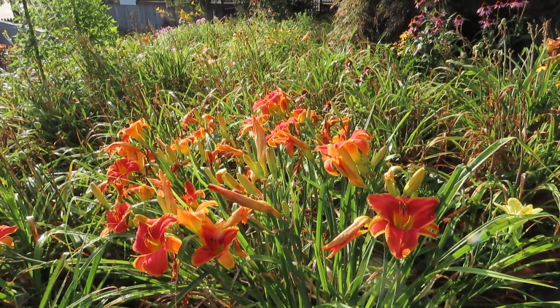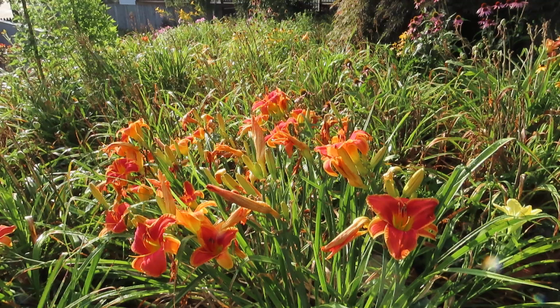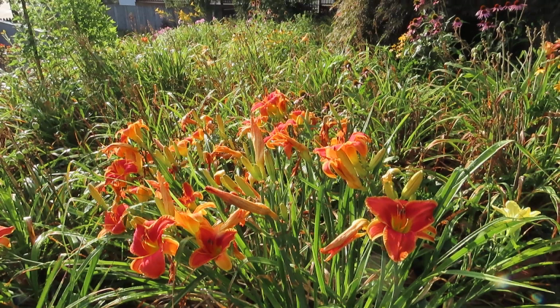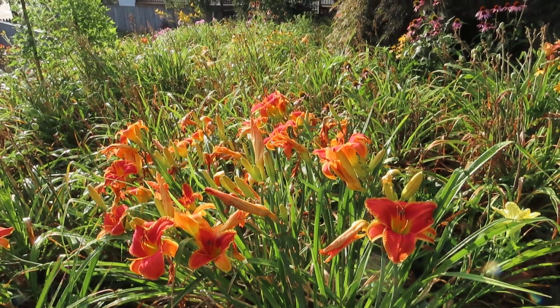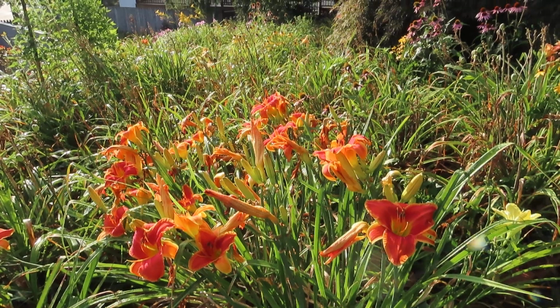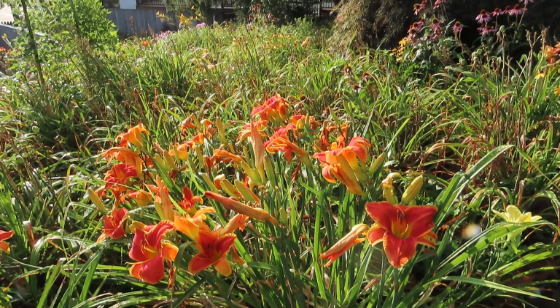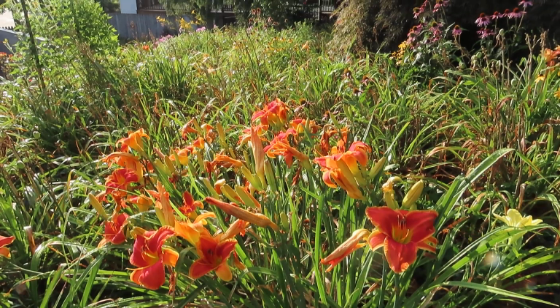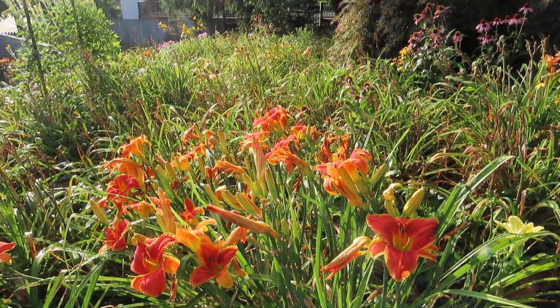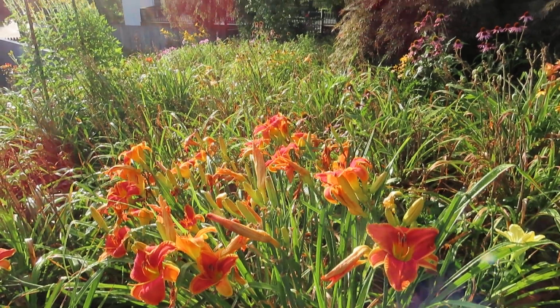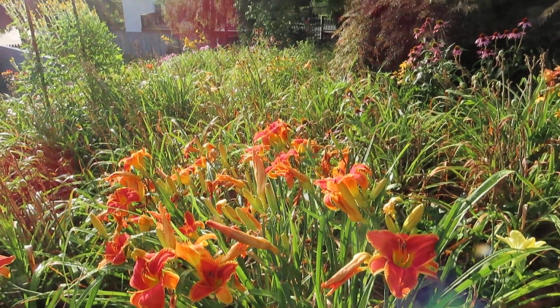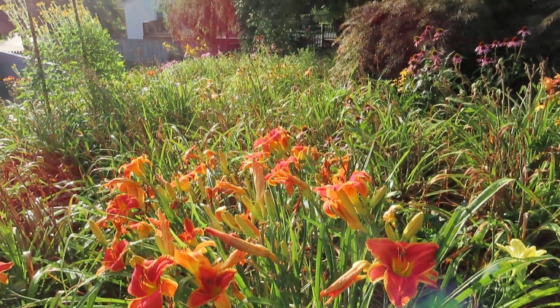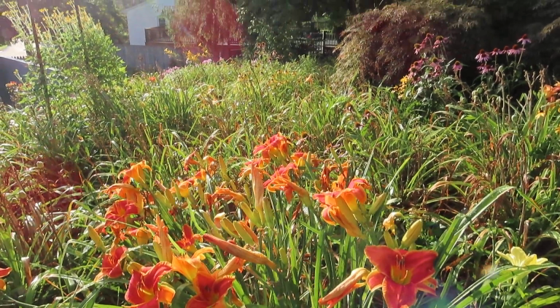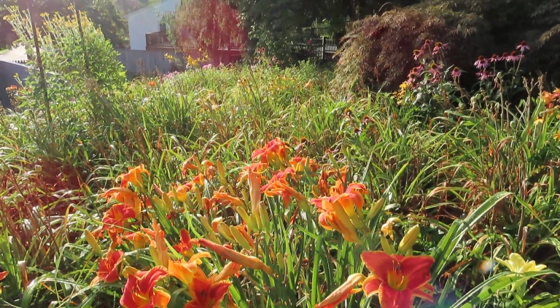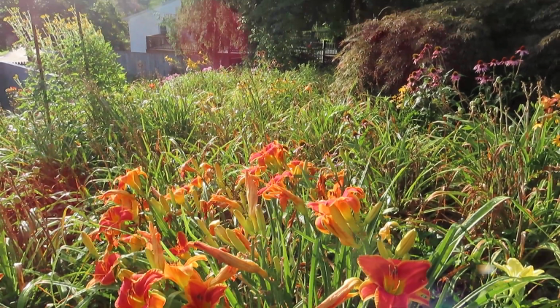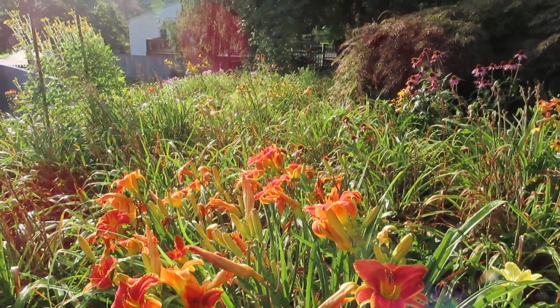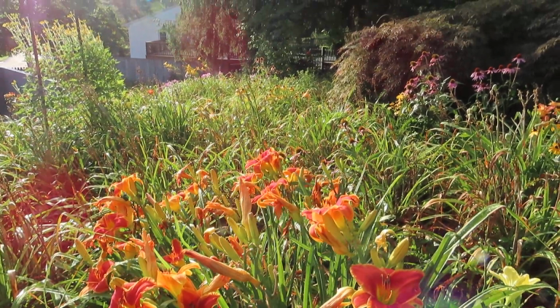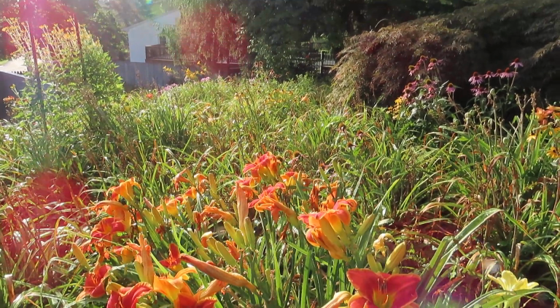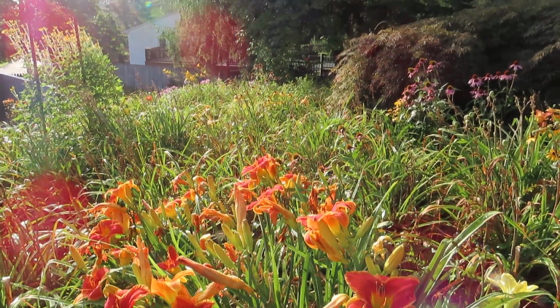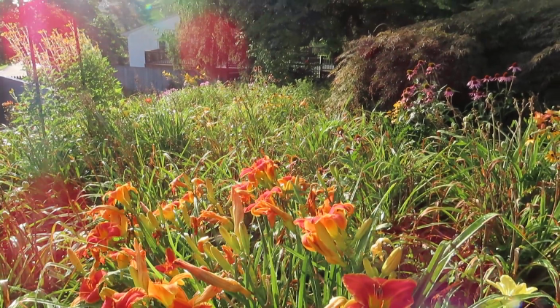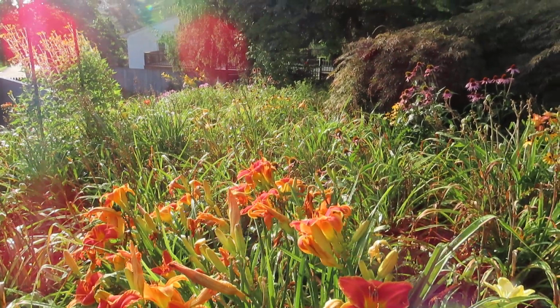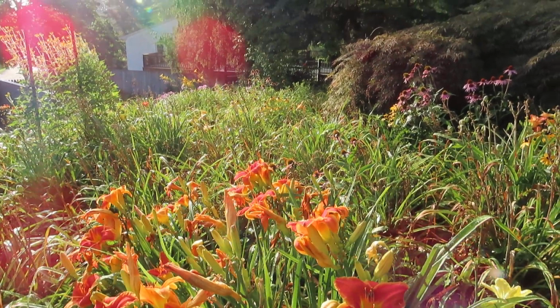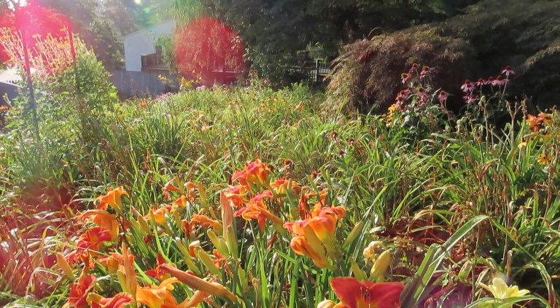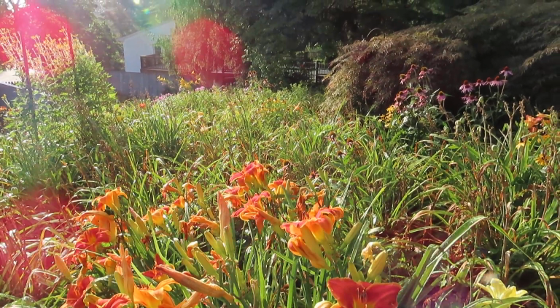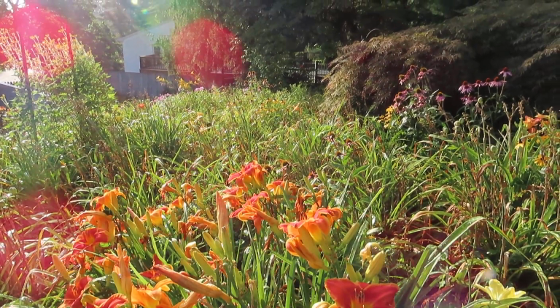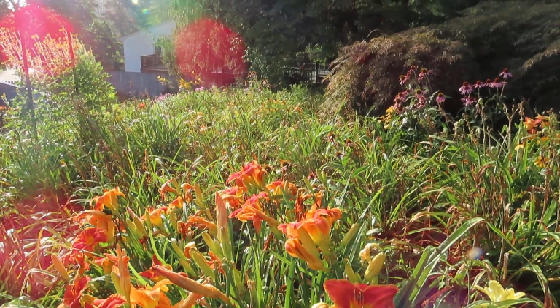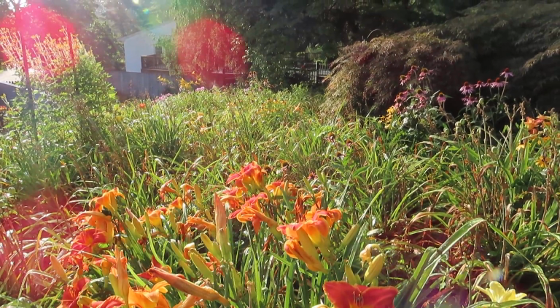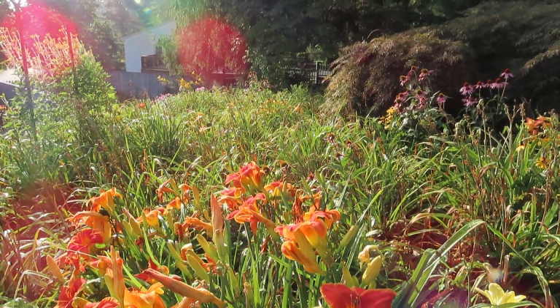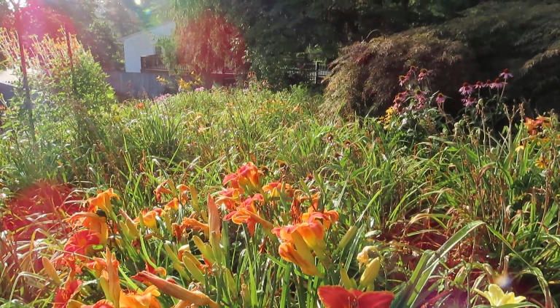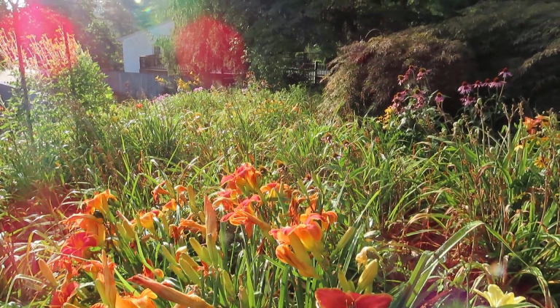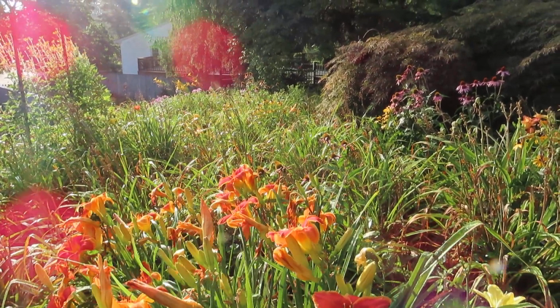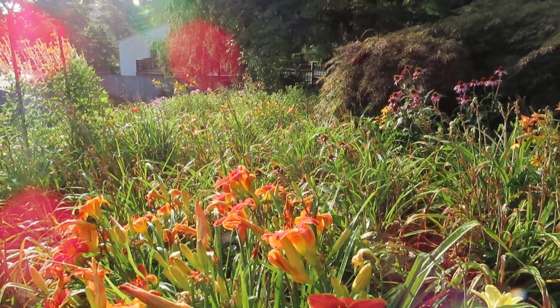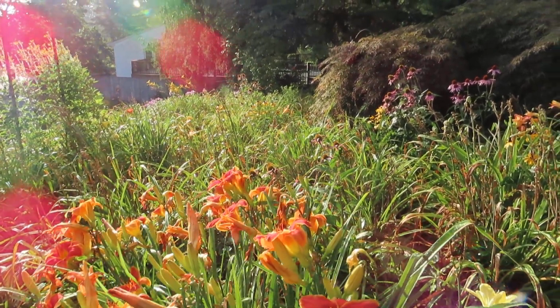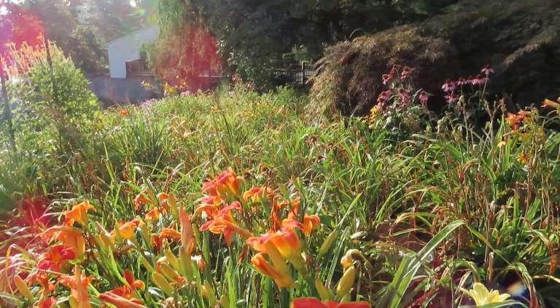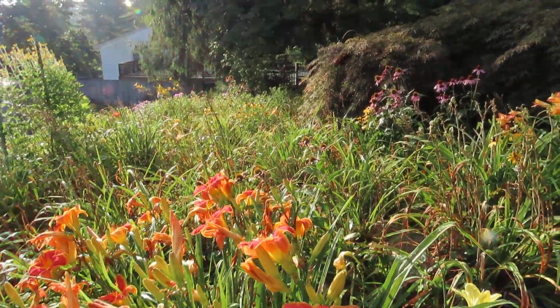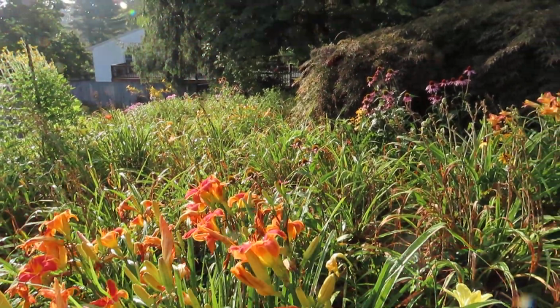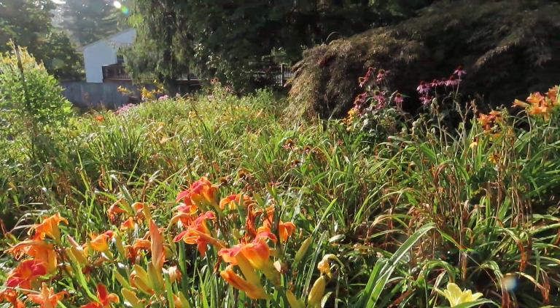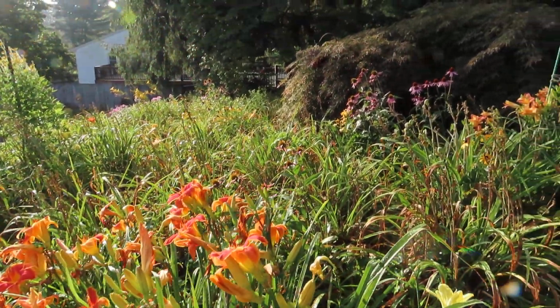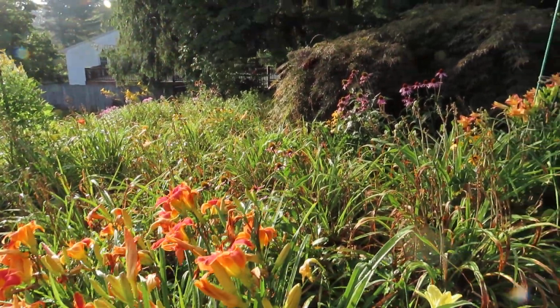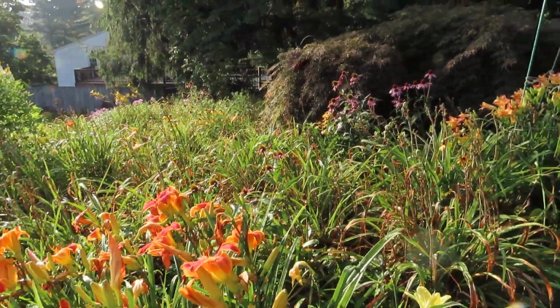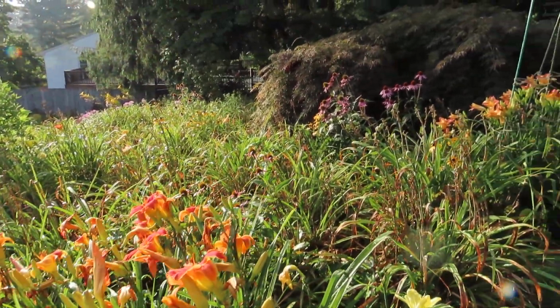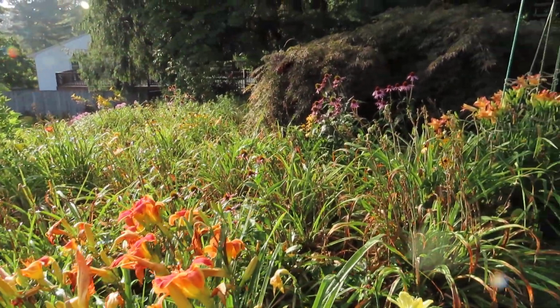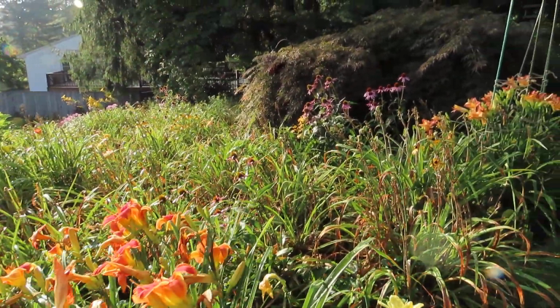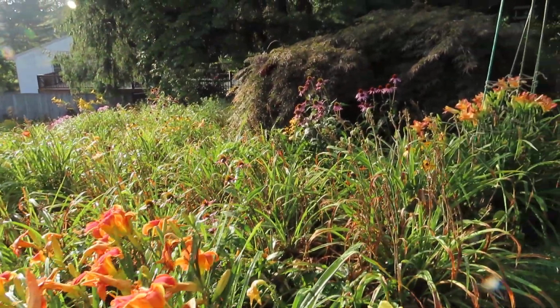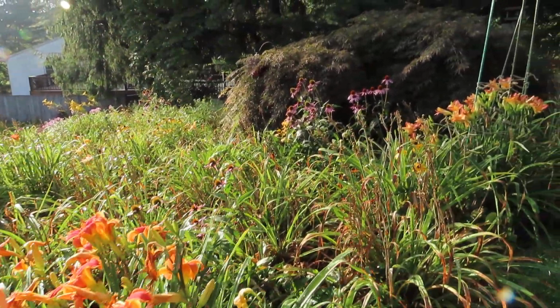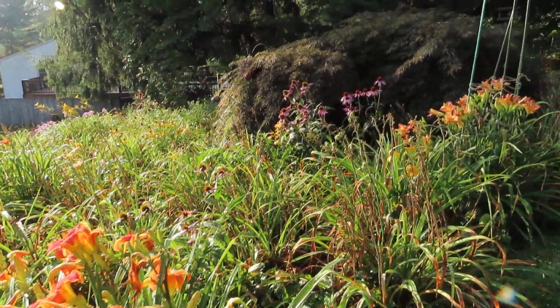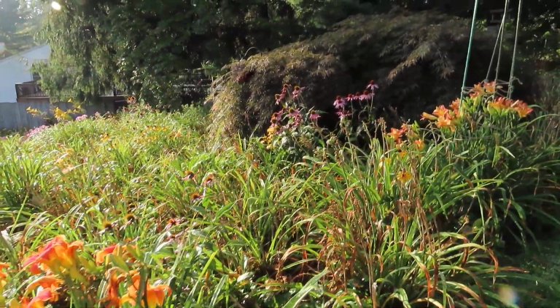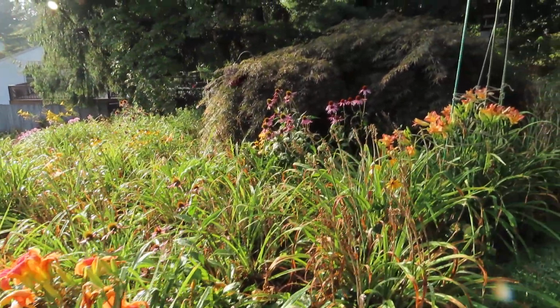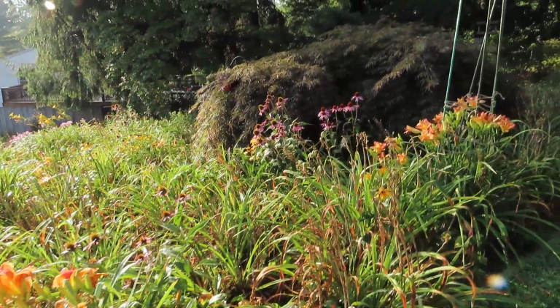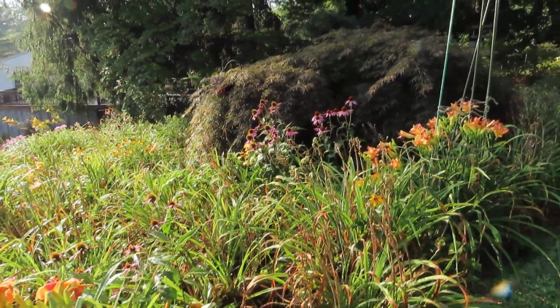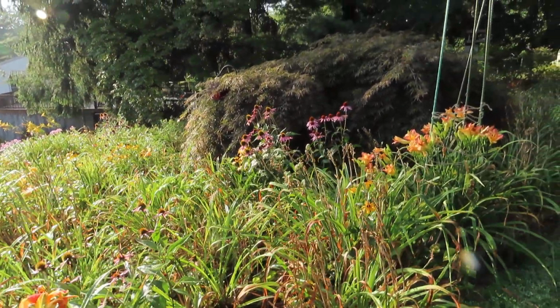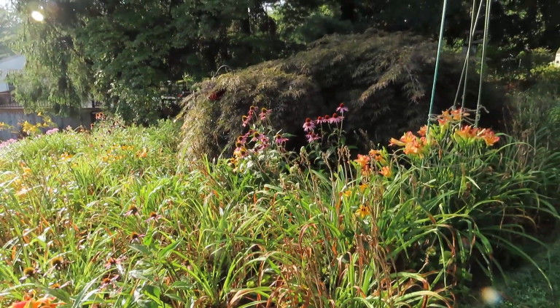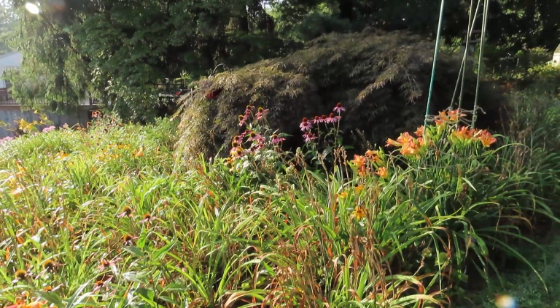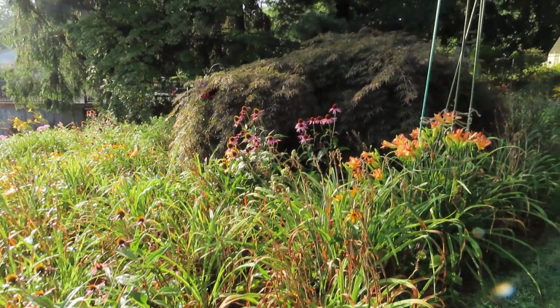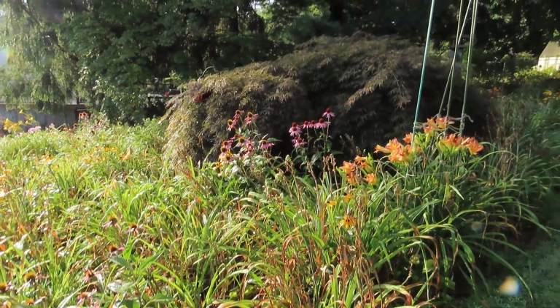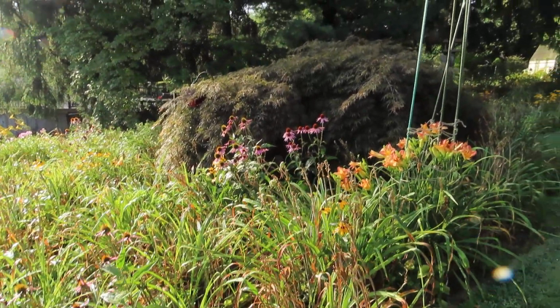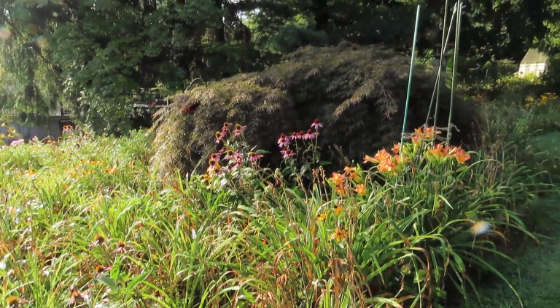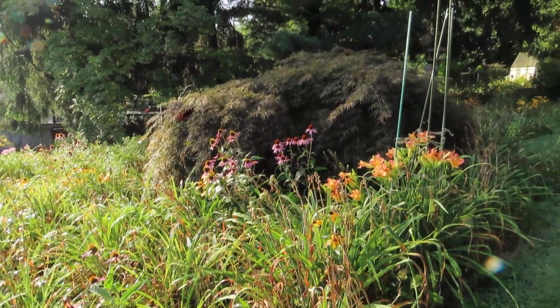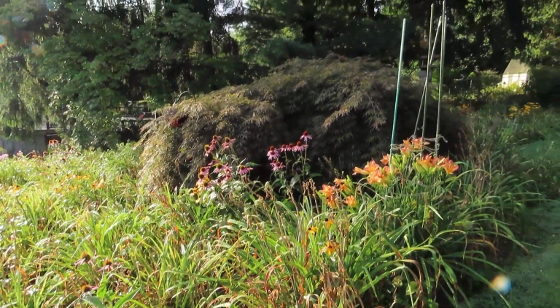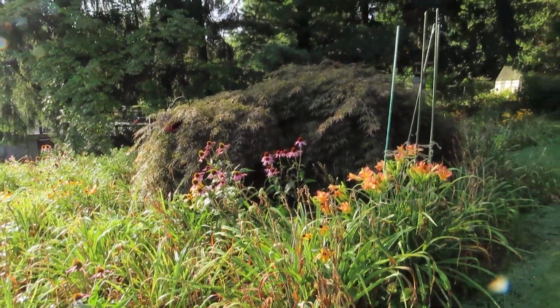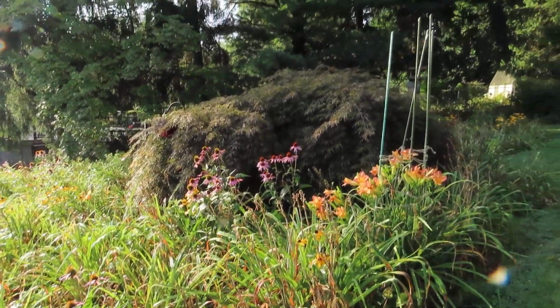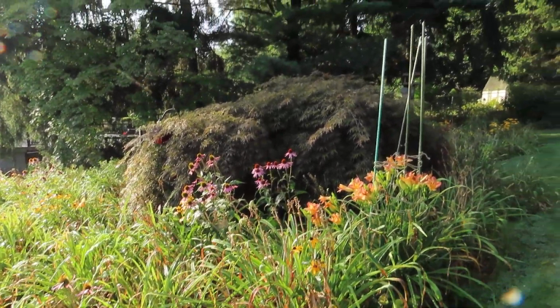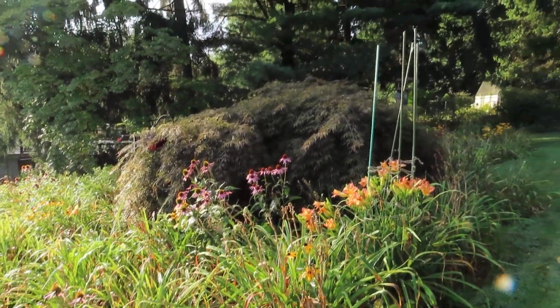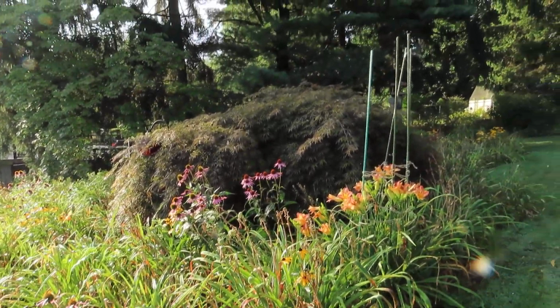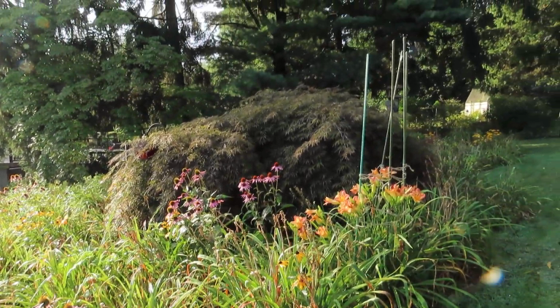The sun's really strong right now so it's not very good for filming. Thank you for watching.